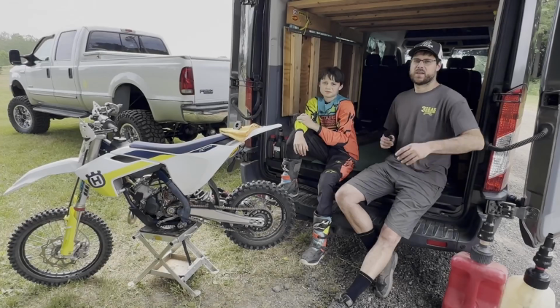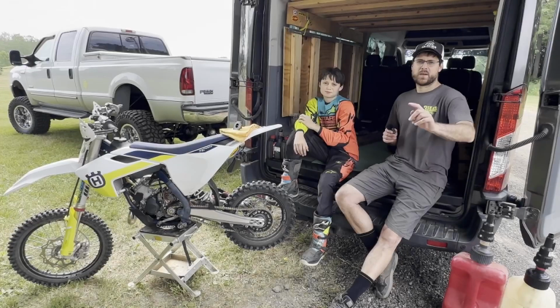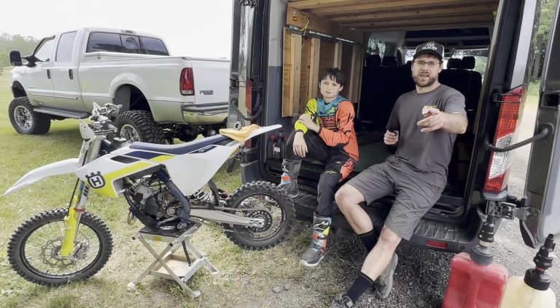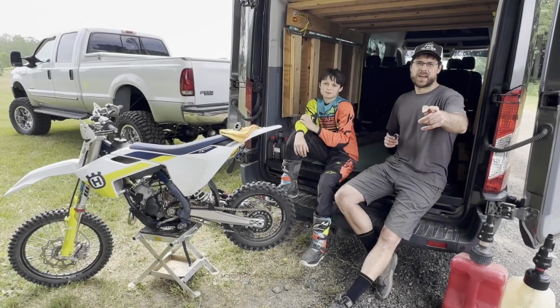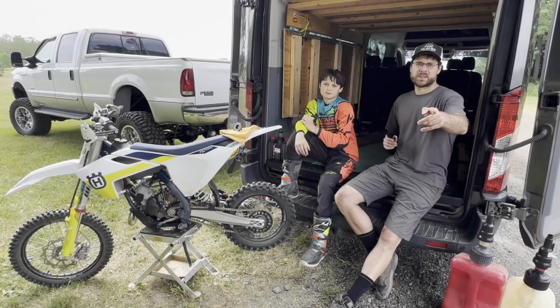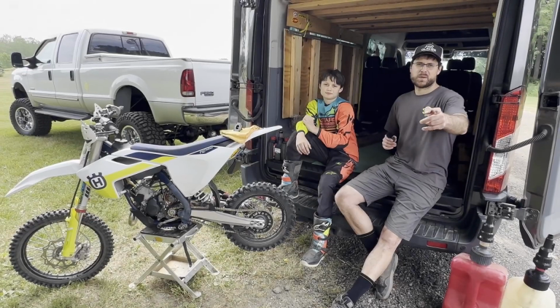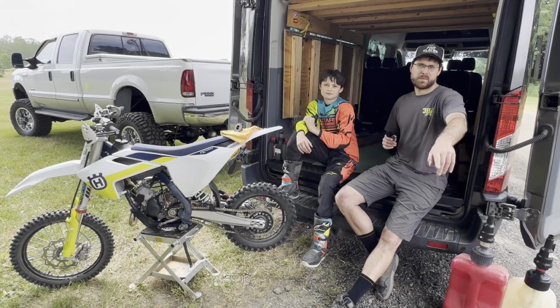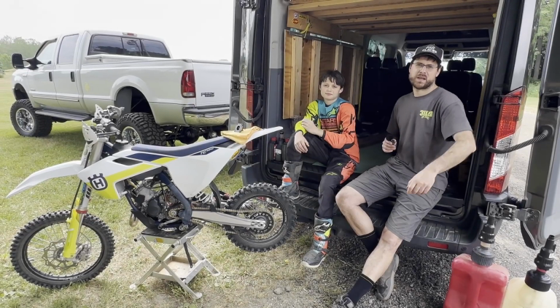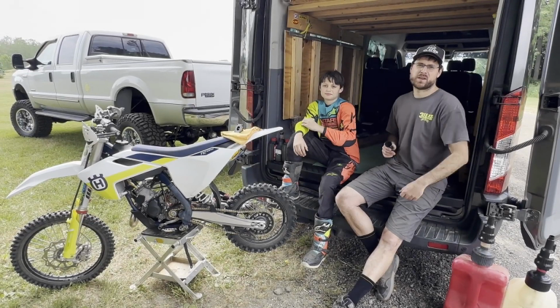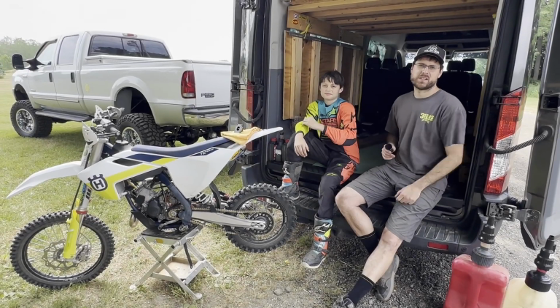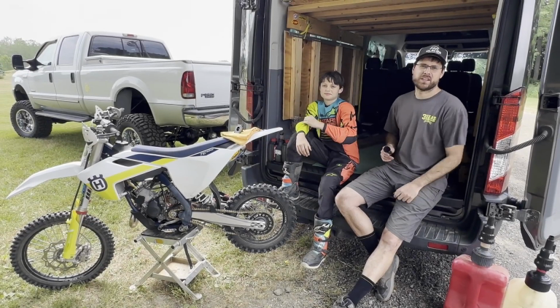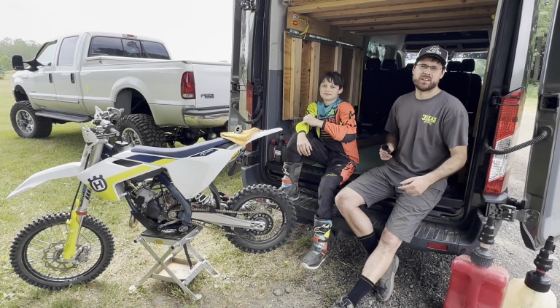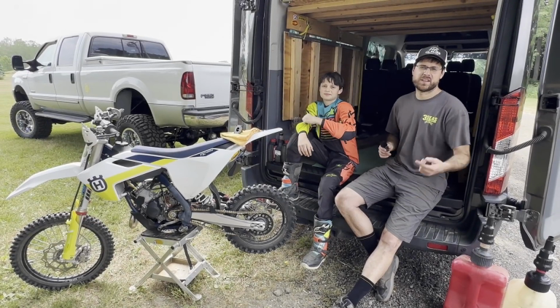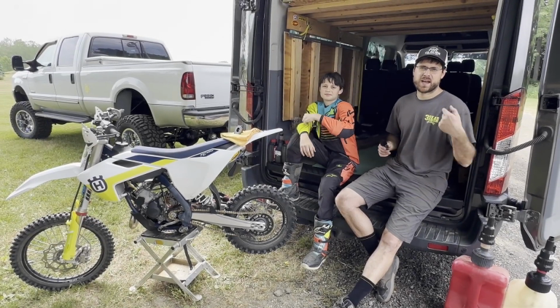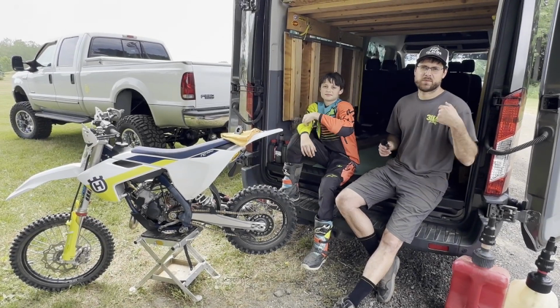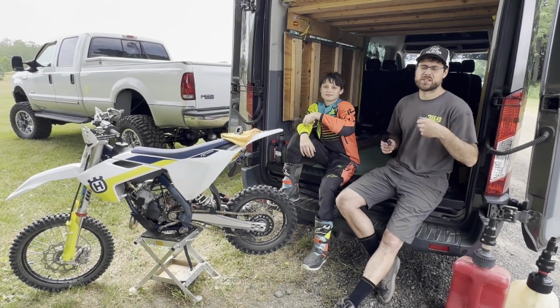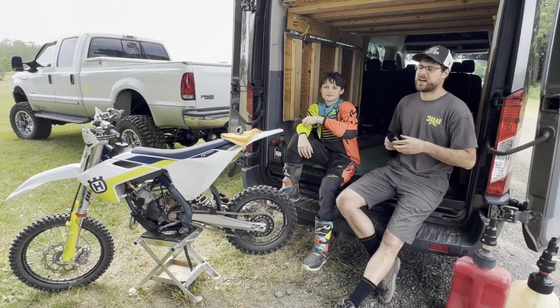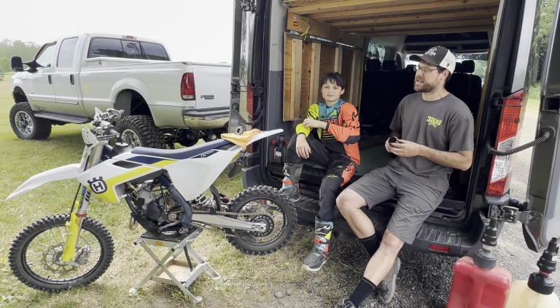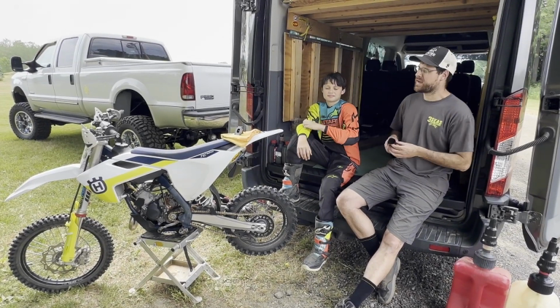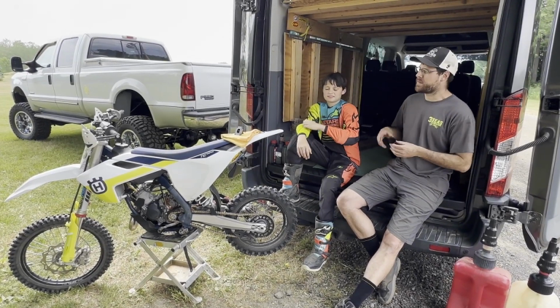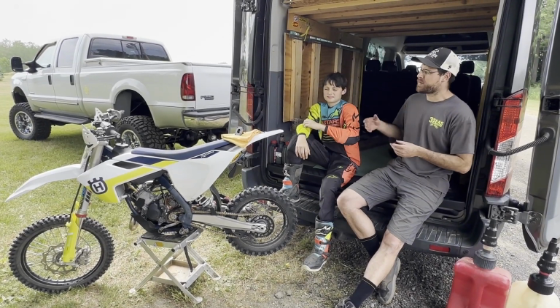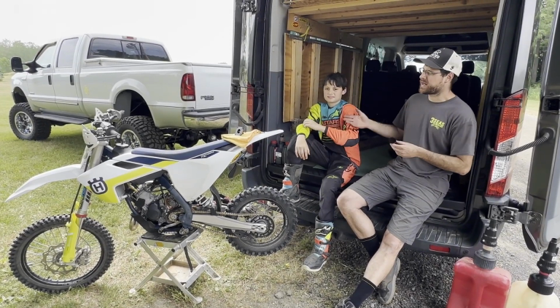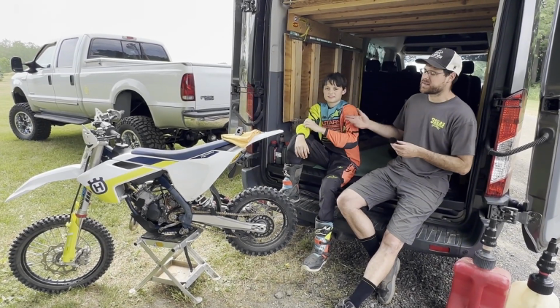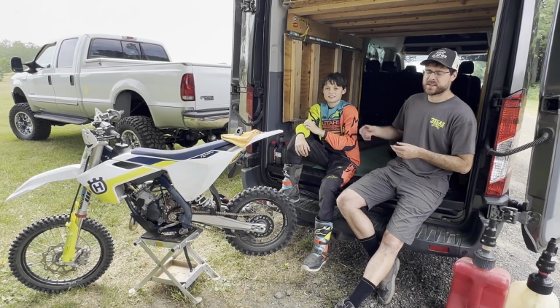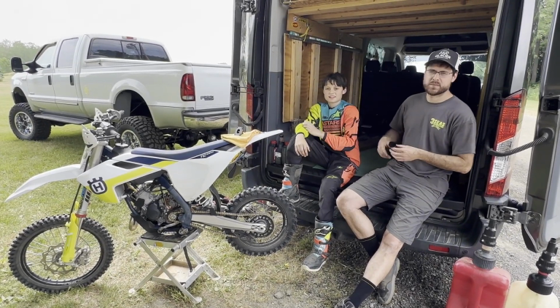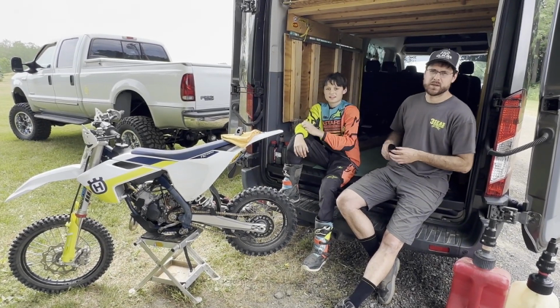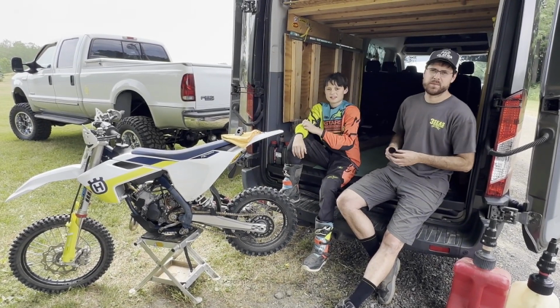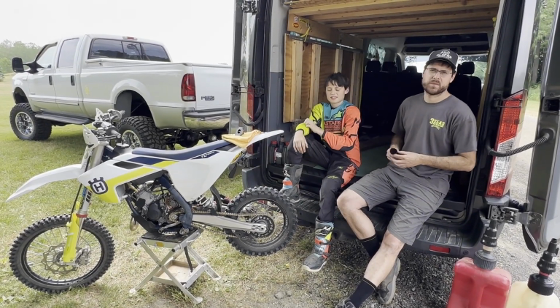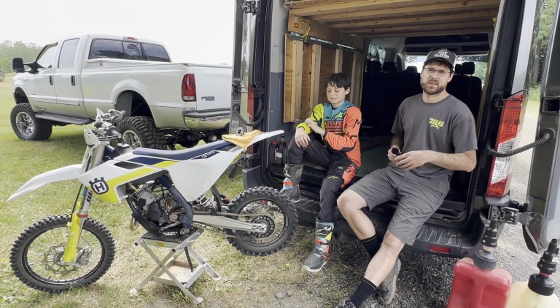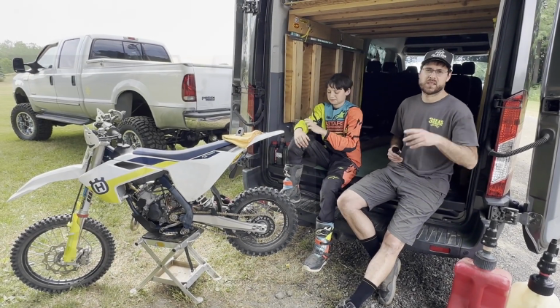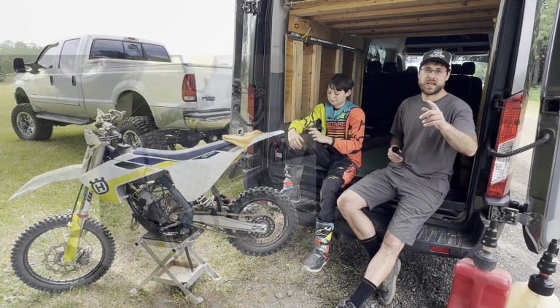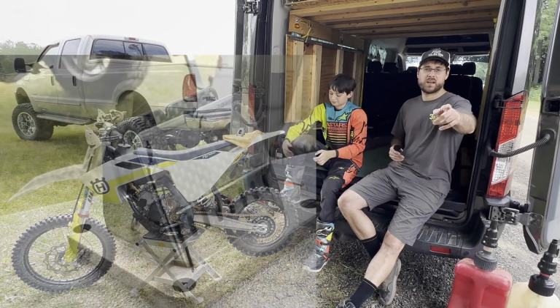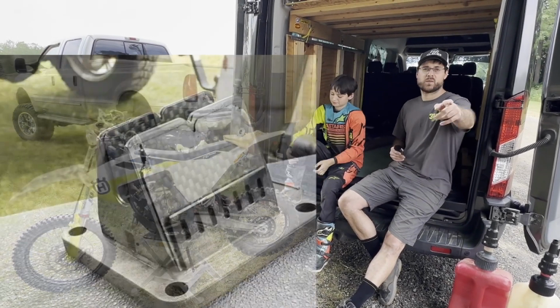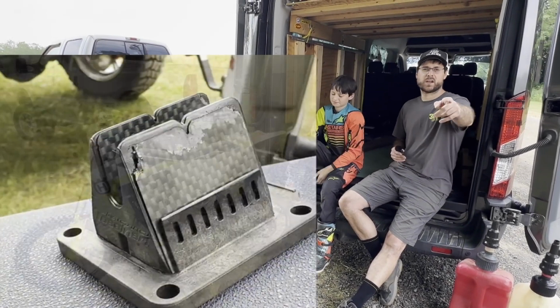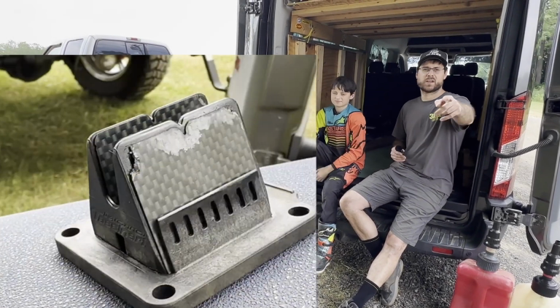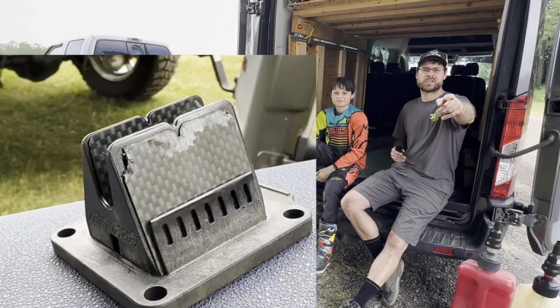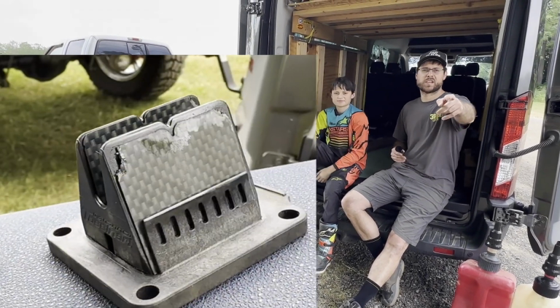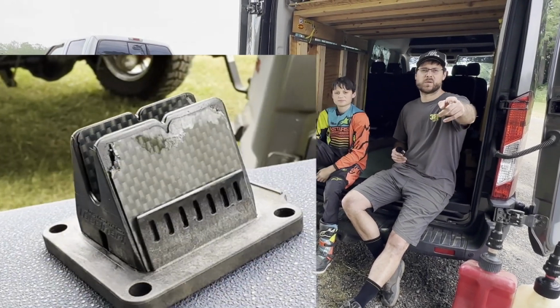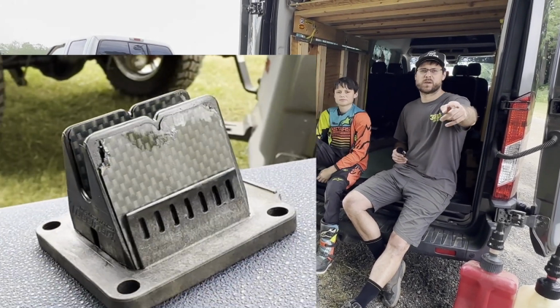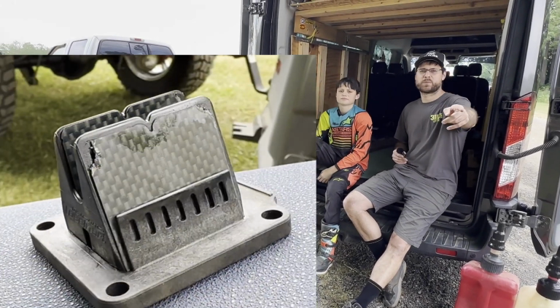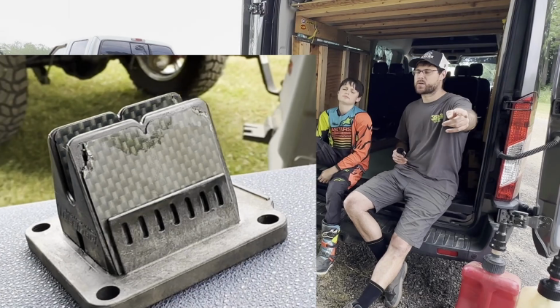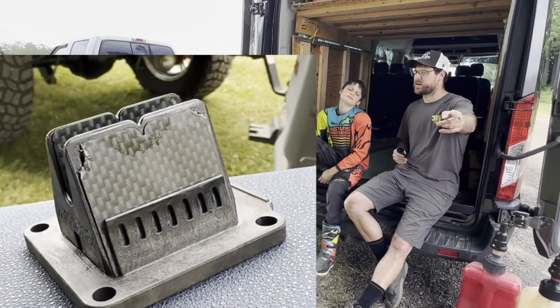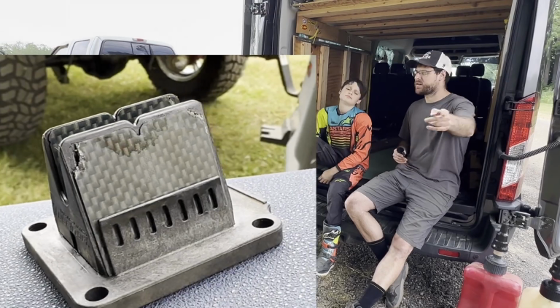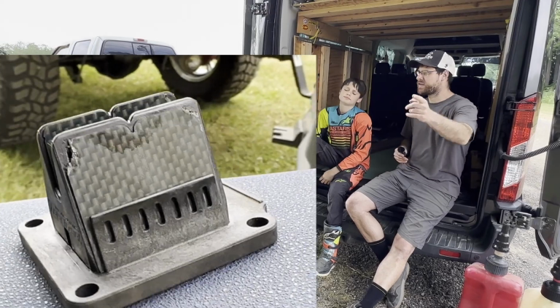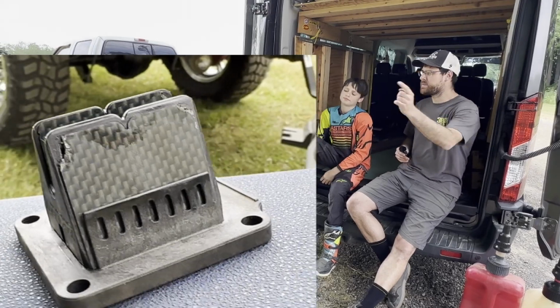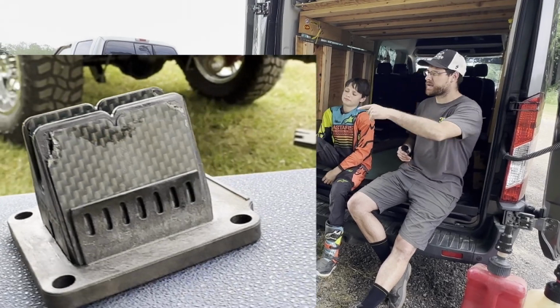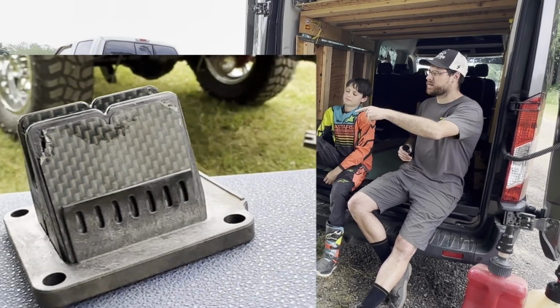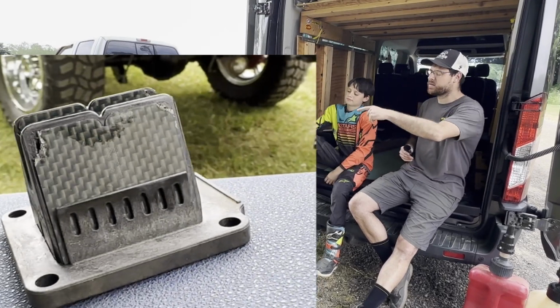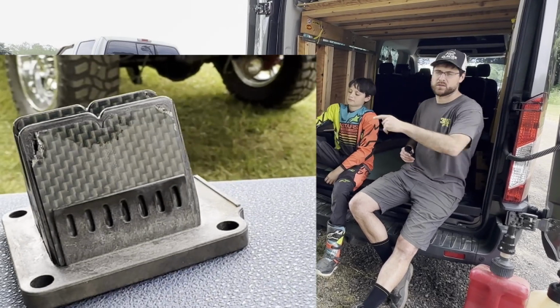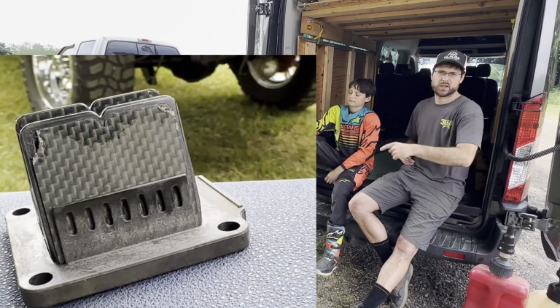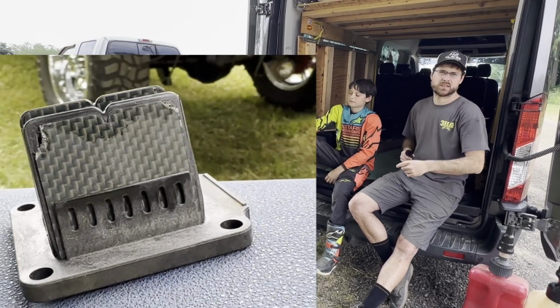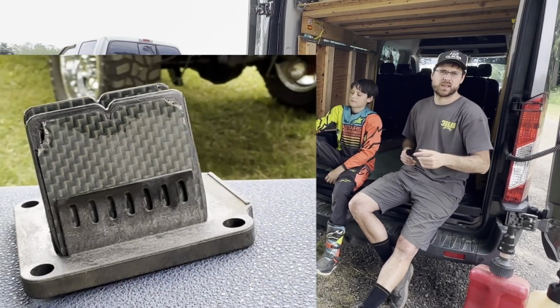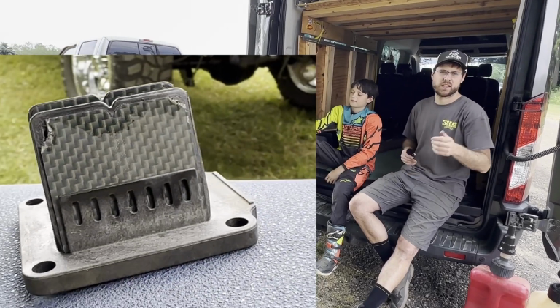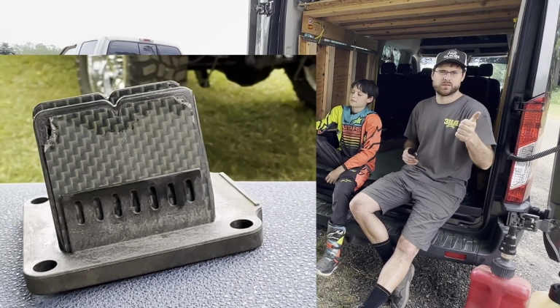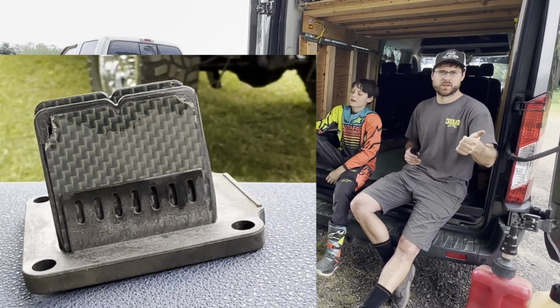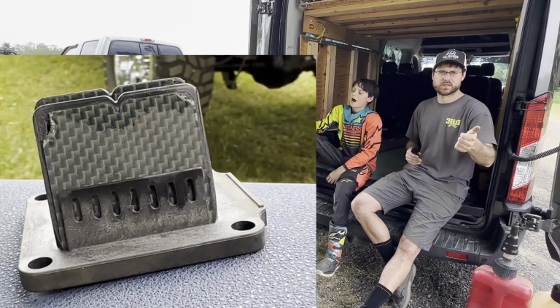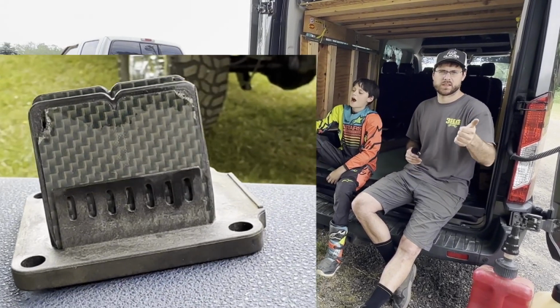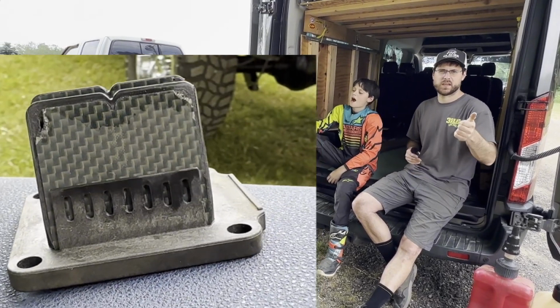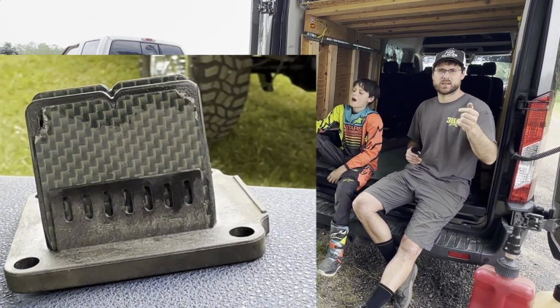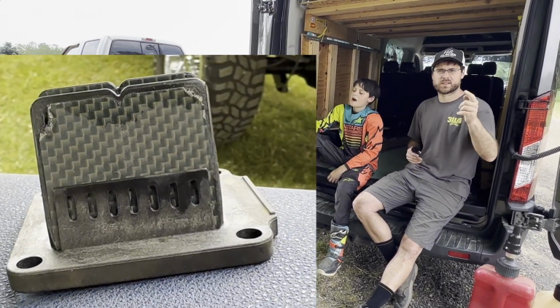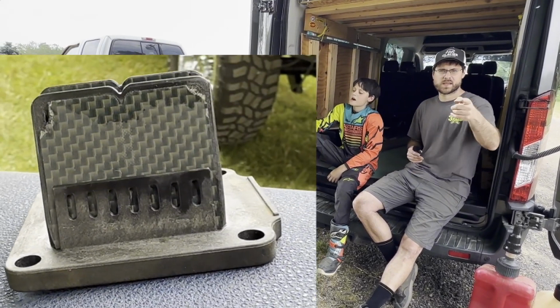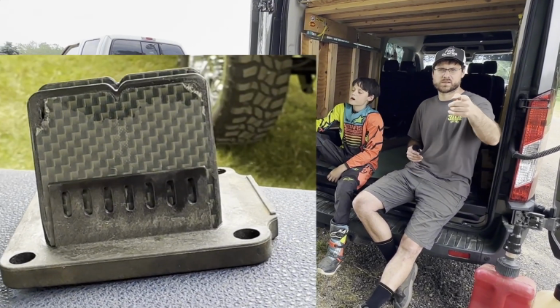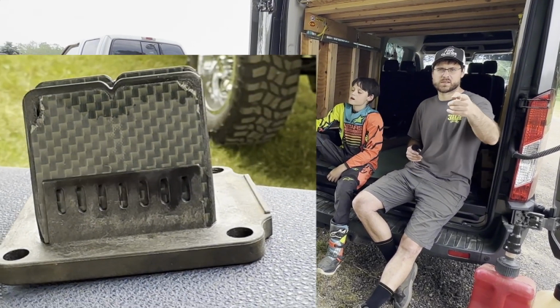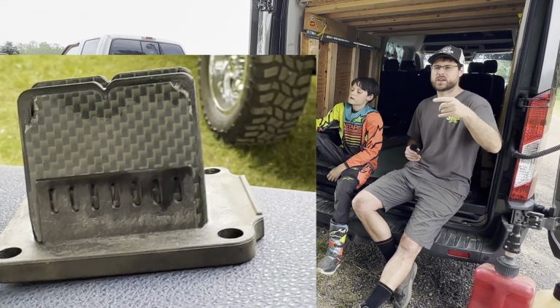Hey guys, welcome back to our channel. I'm Jaren, I've got Braxton next to me and today we're going to show you what a broken reed pedal looks like, feels like, and sounds like.